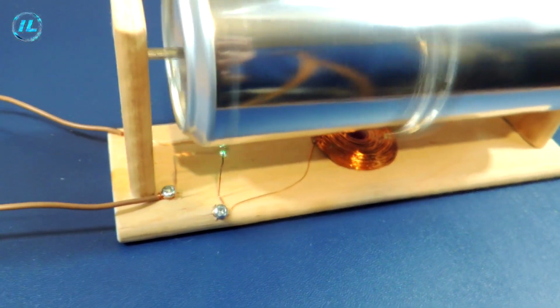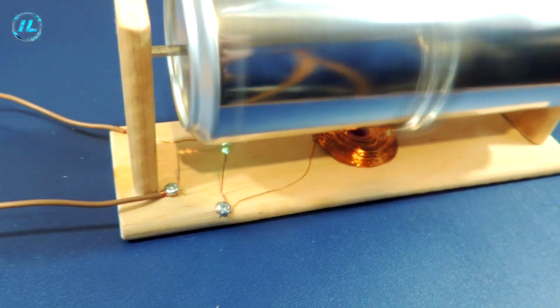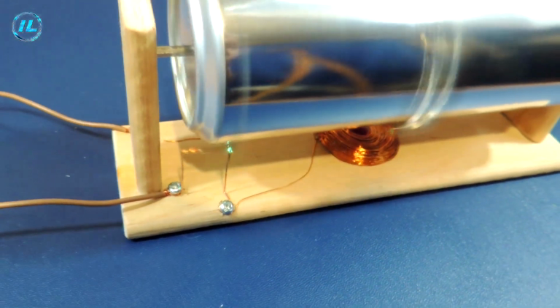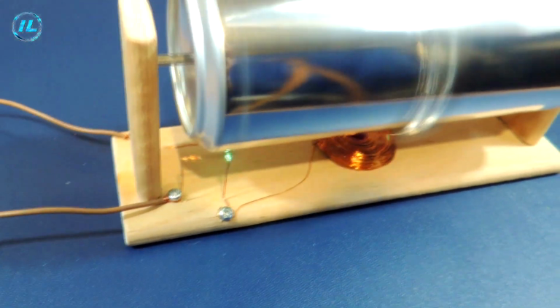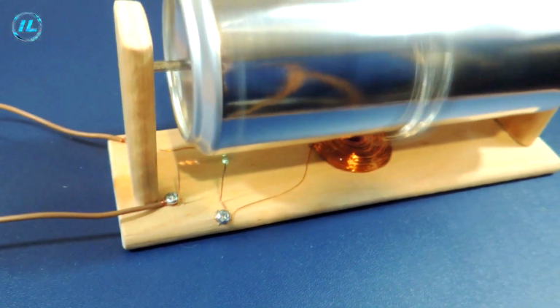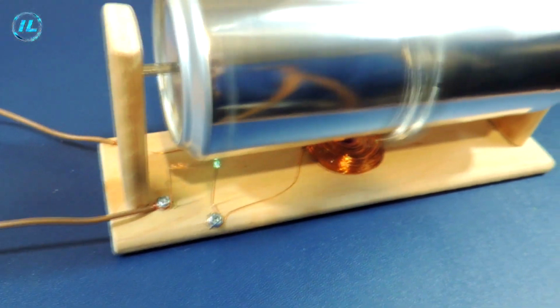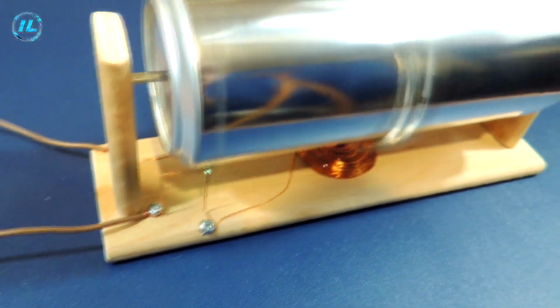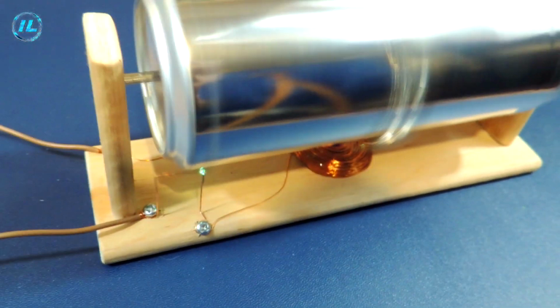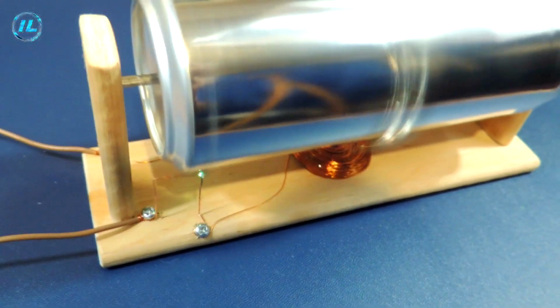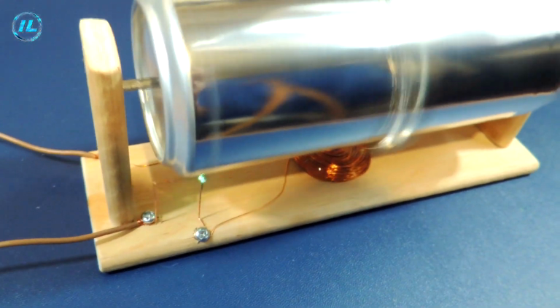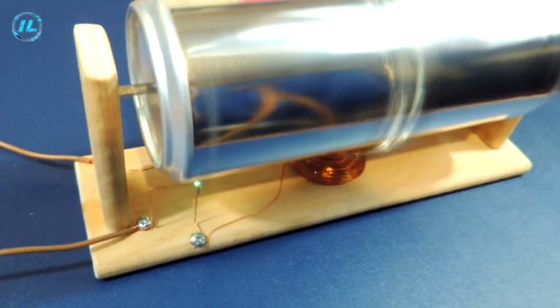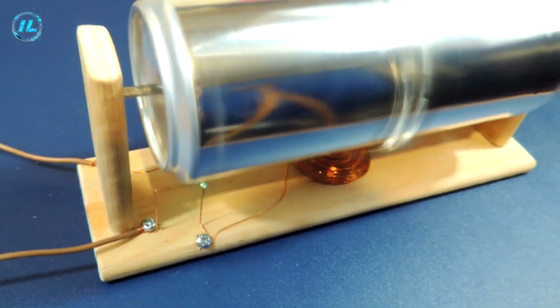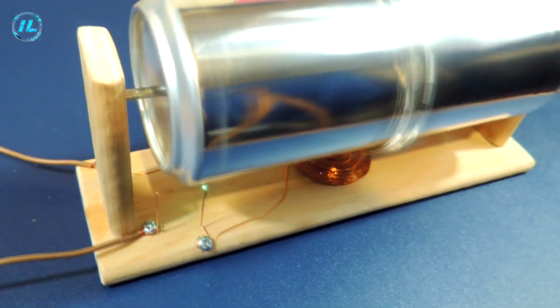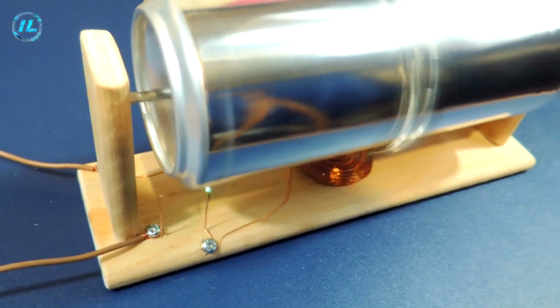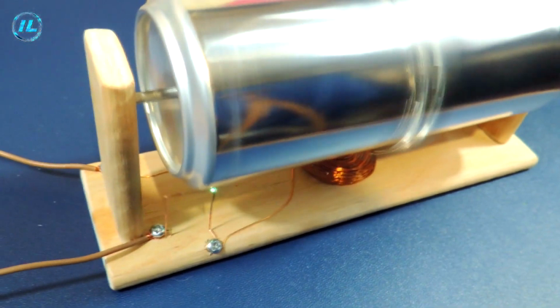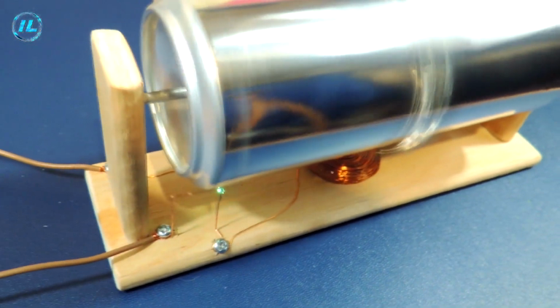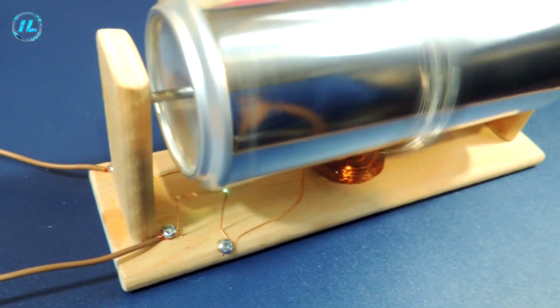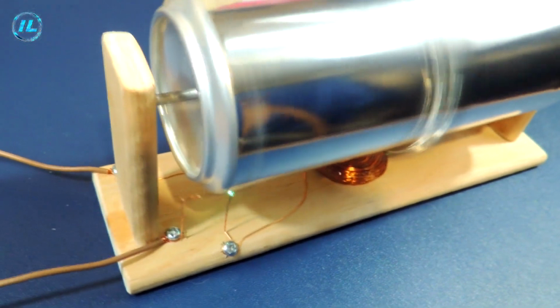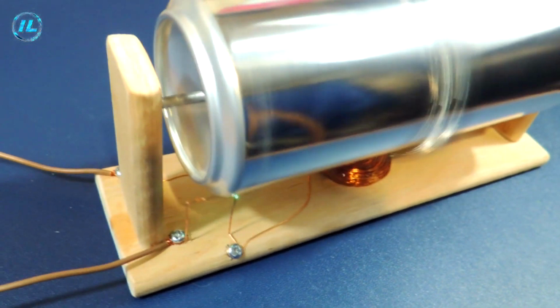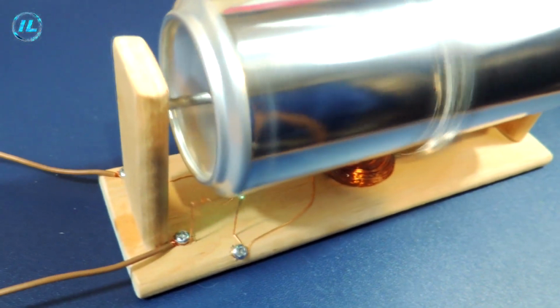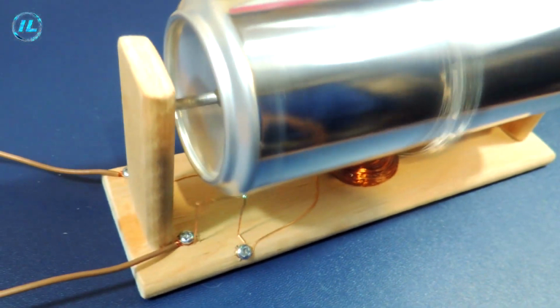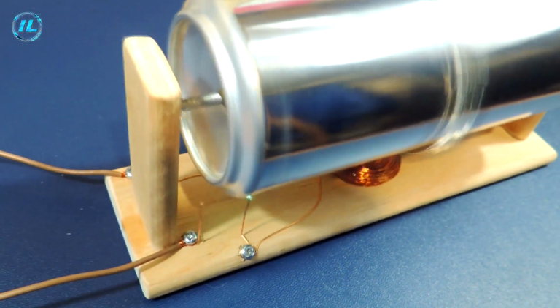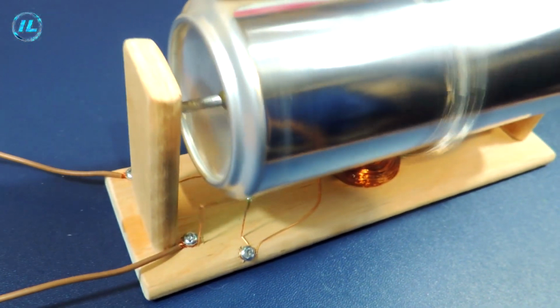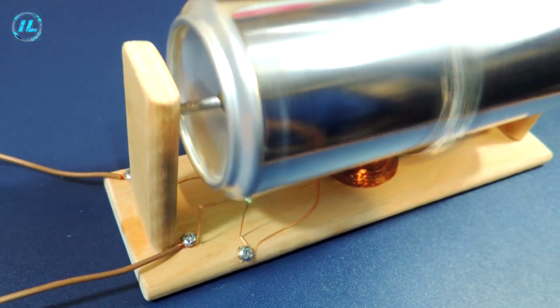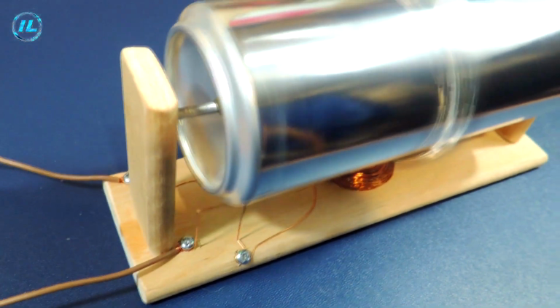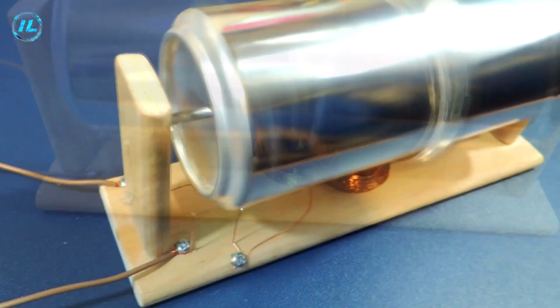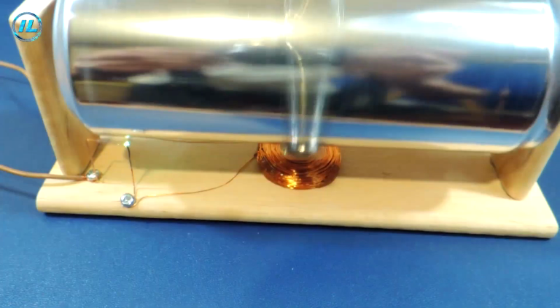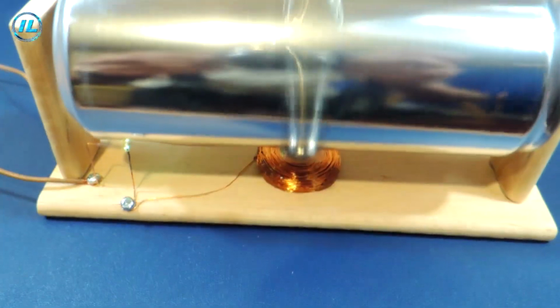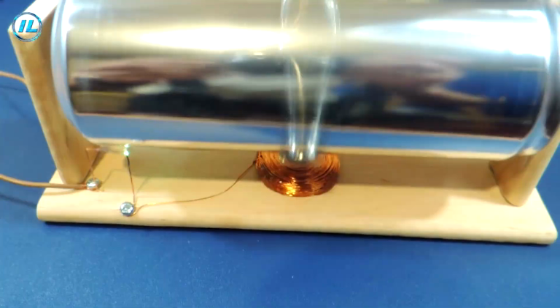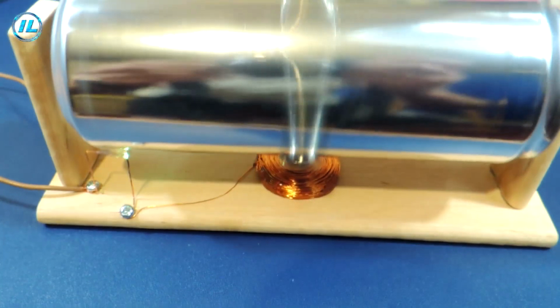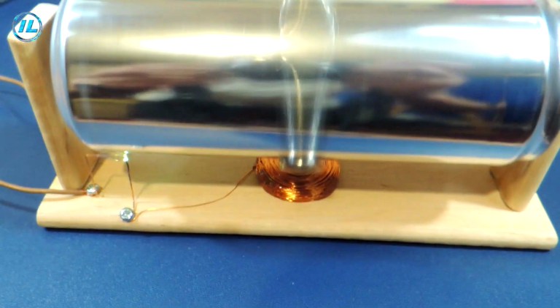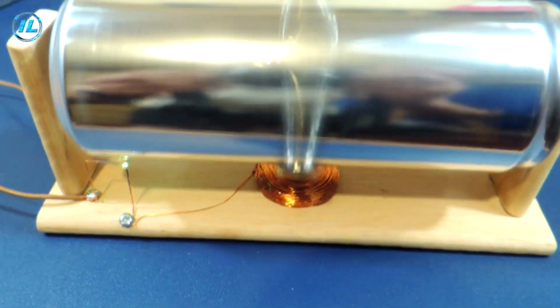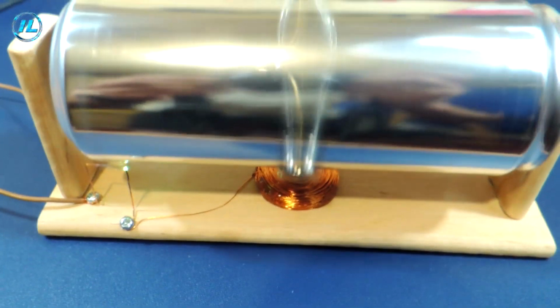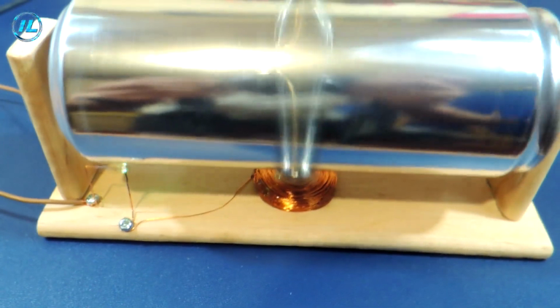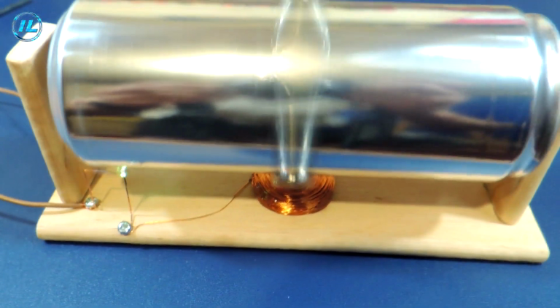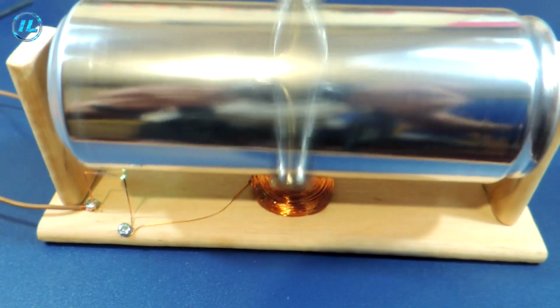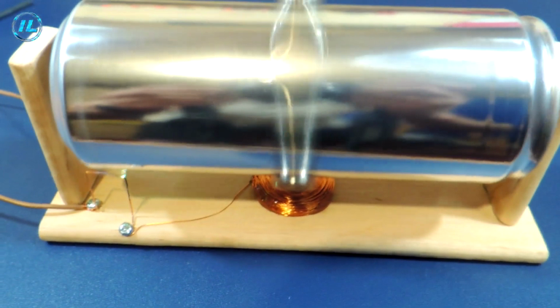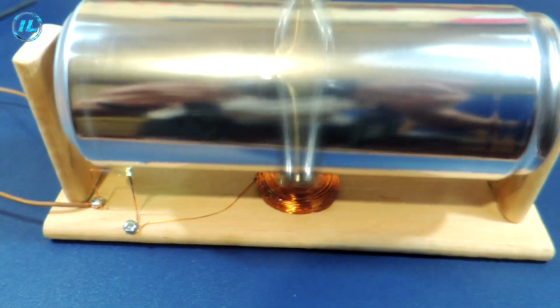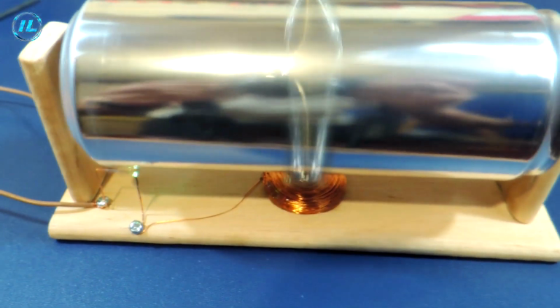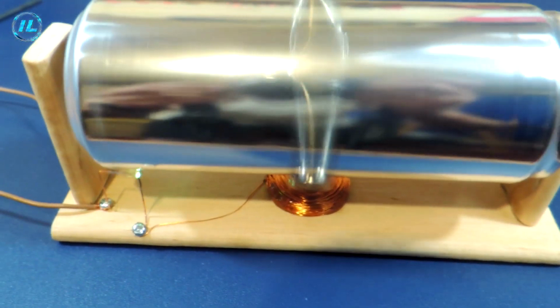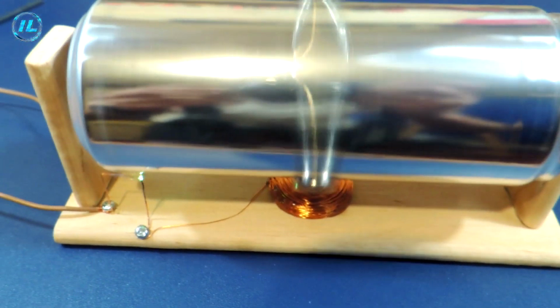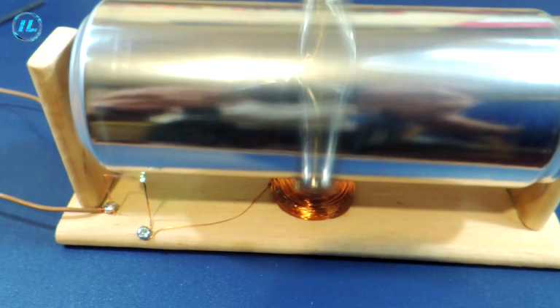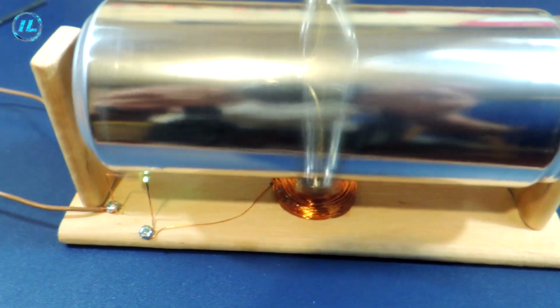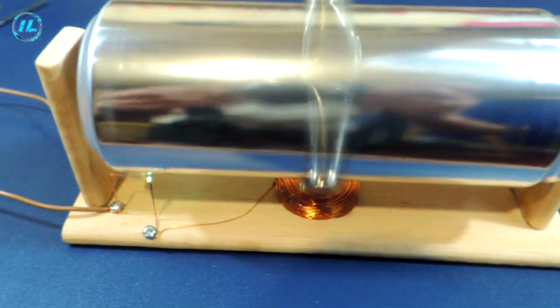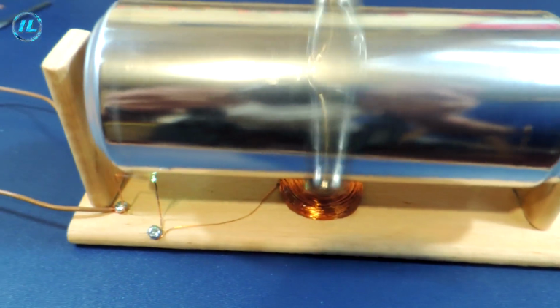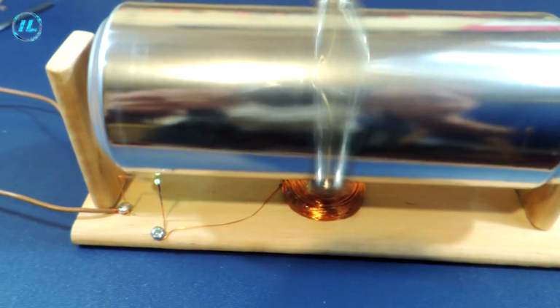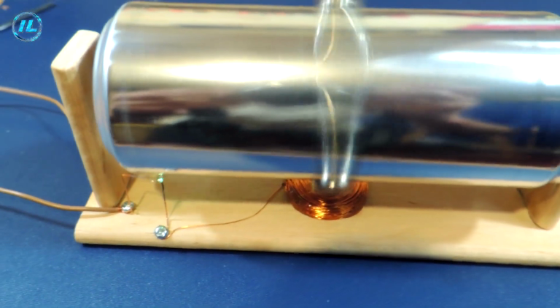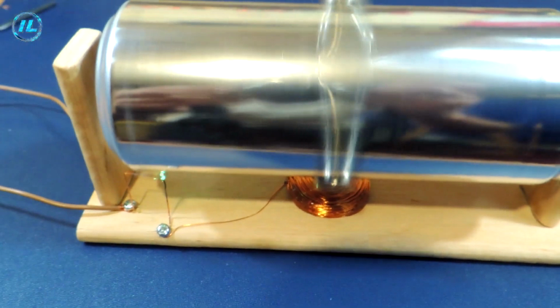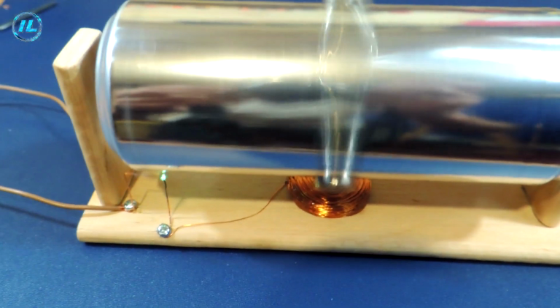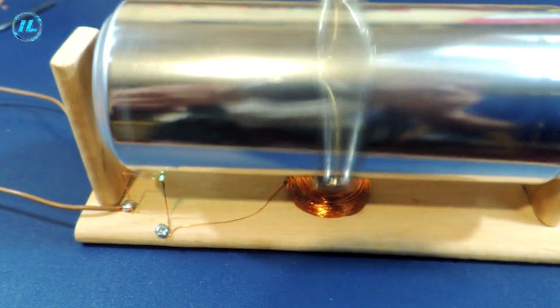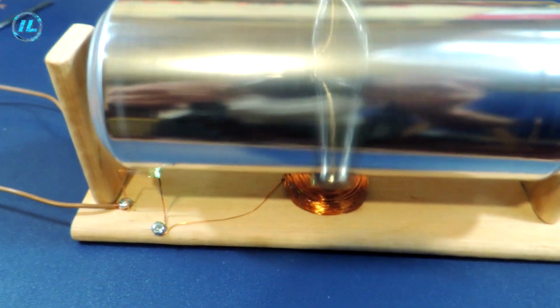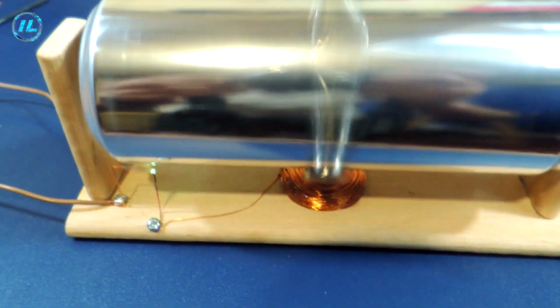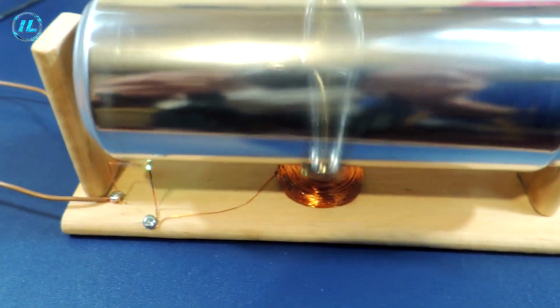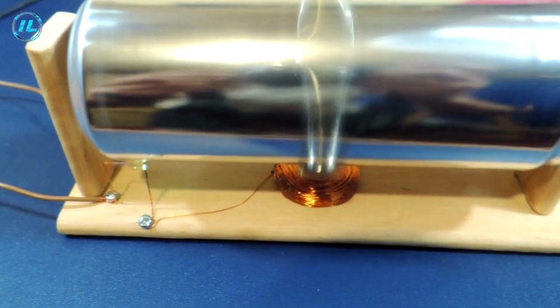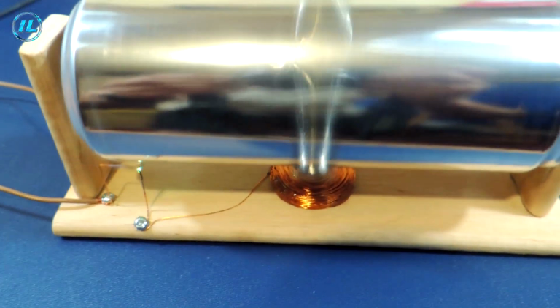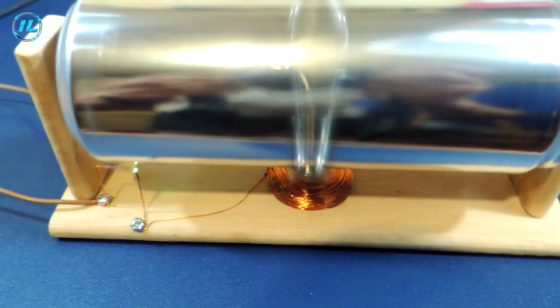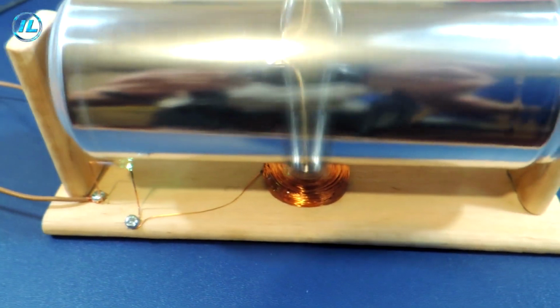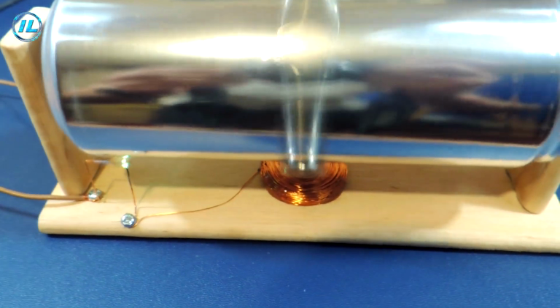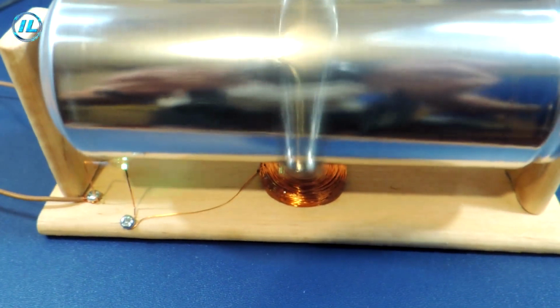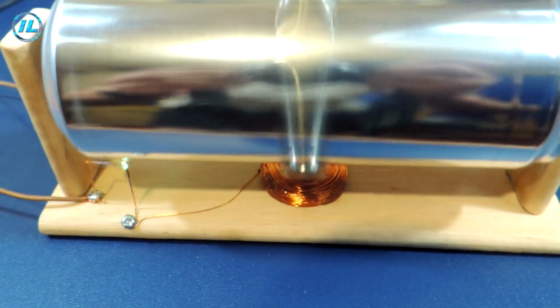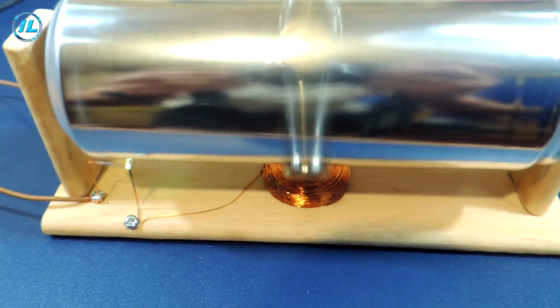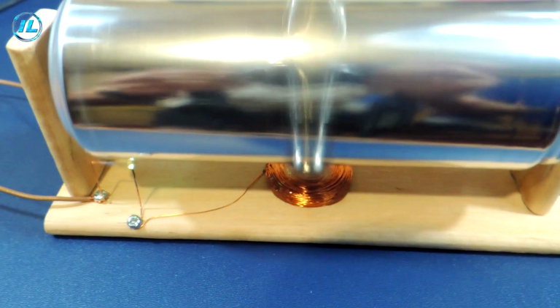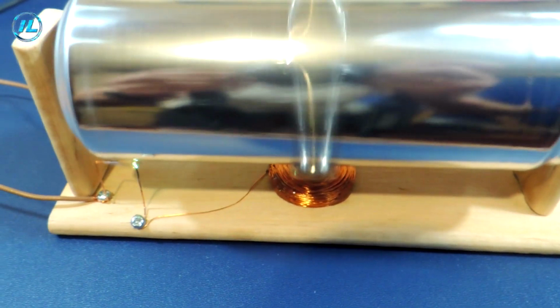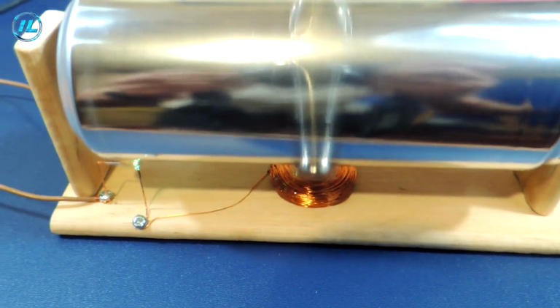The aluminum can motor works fine. The wire contacts spark and heat up, but nevertheless perform their function.